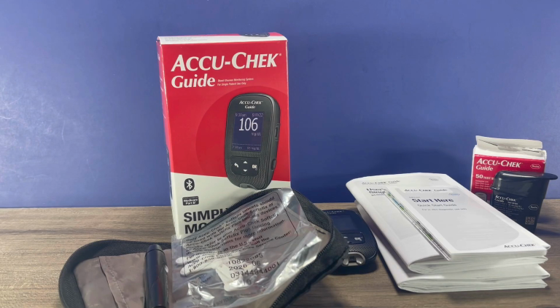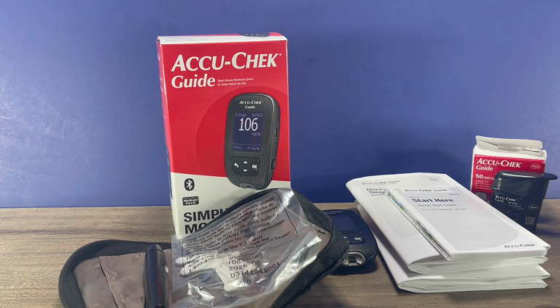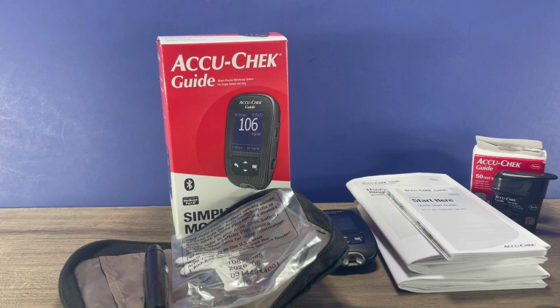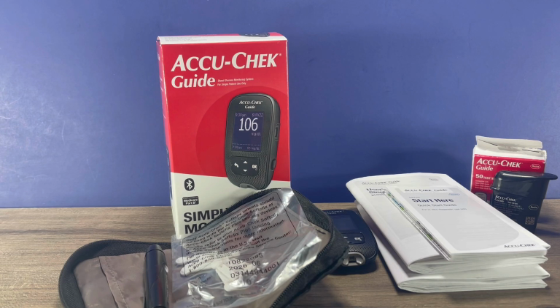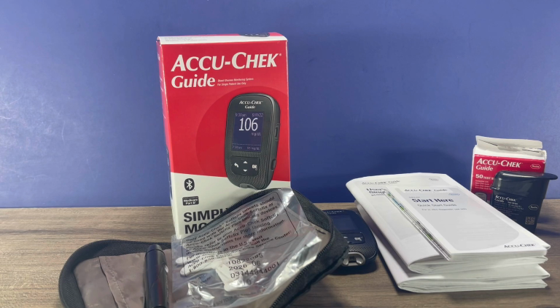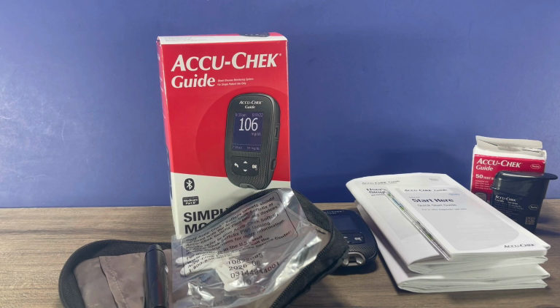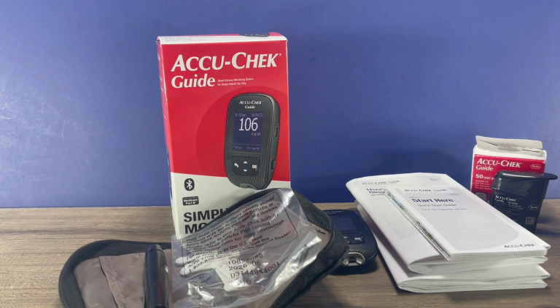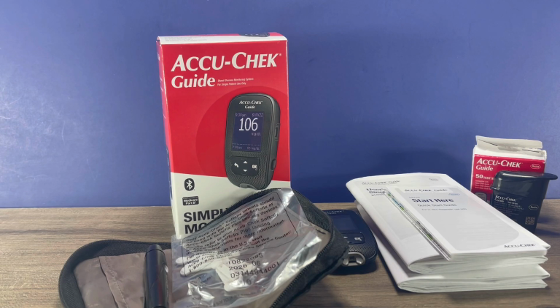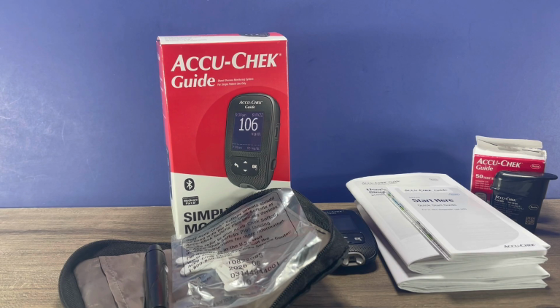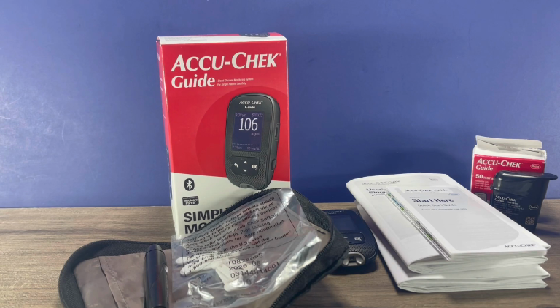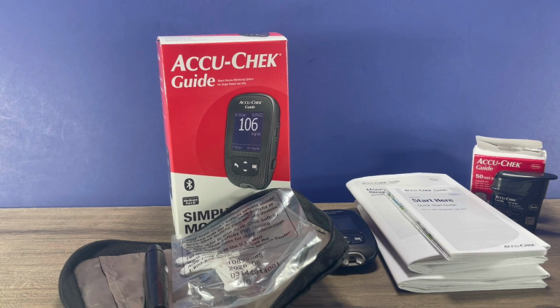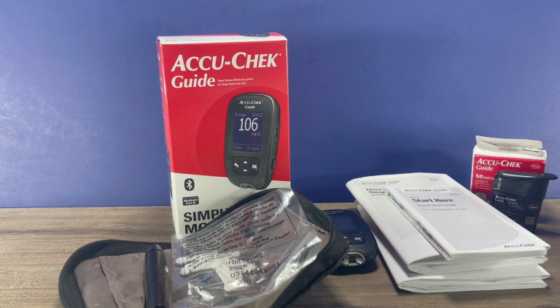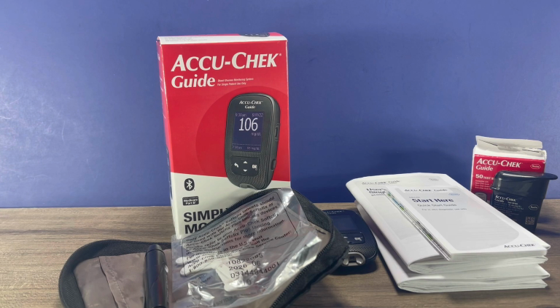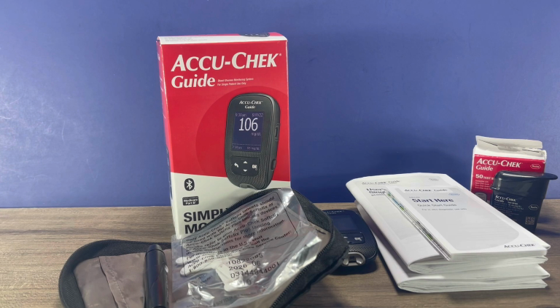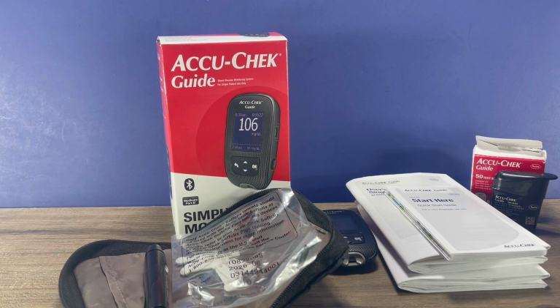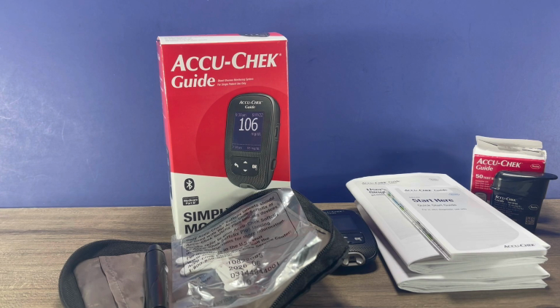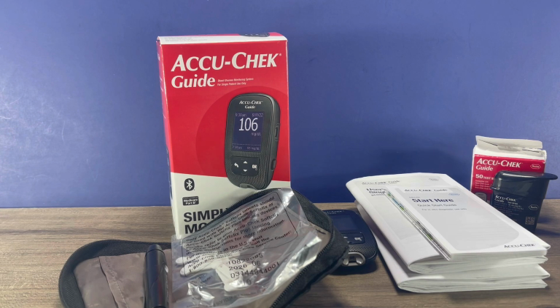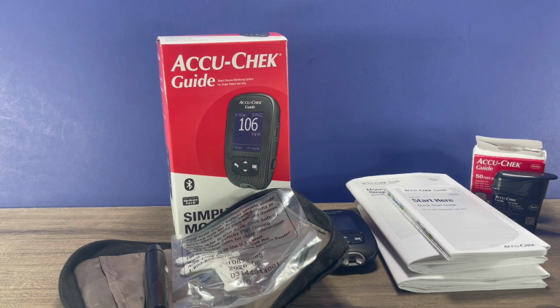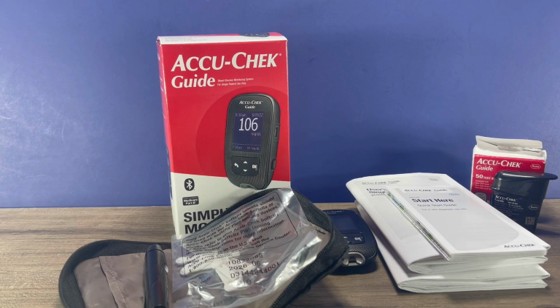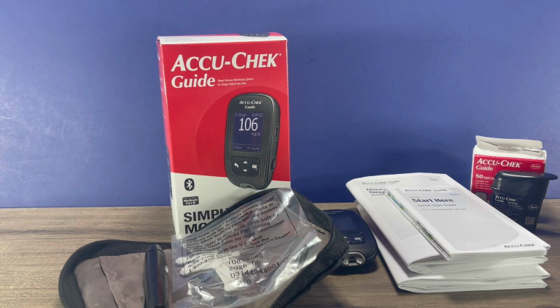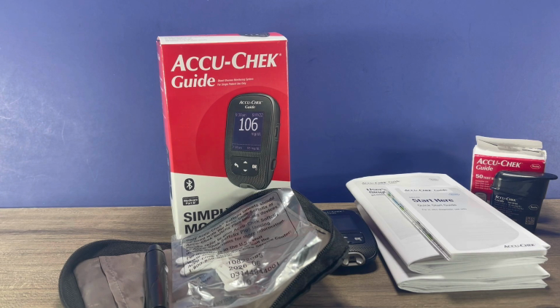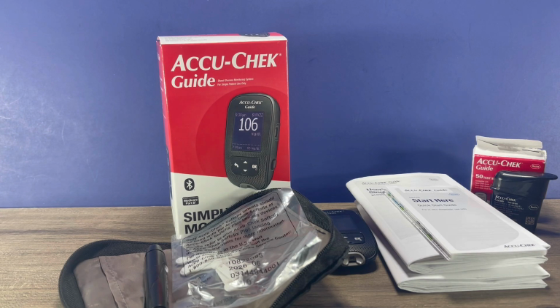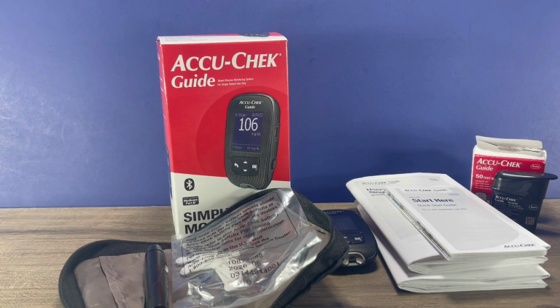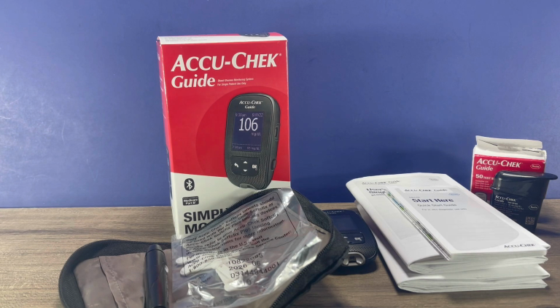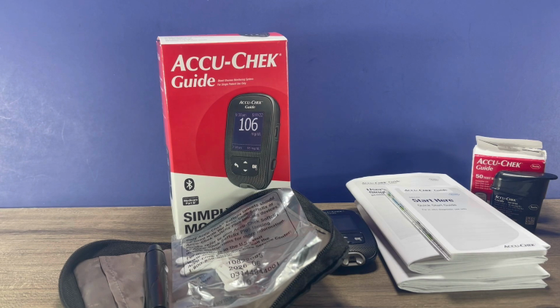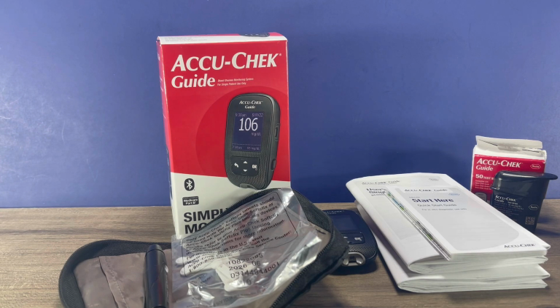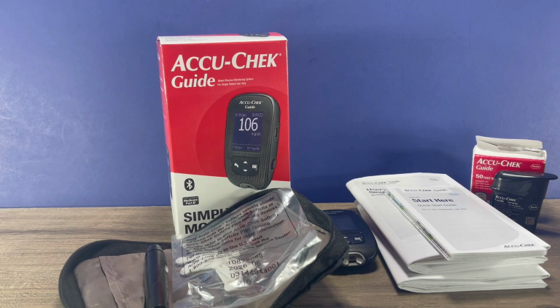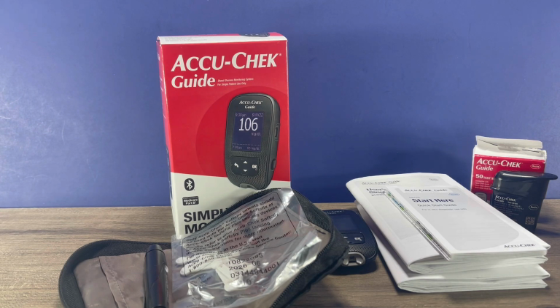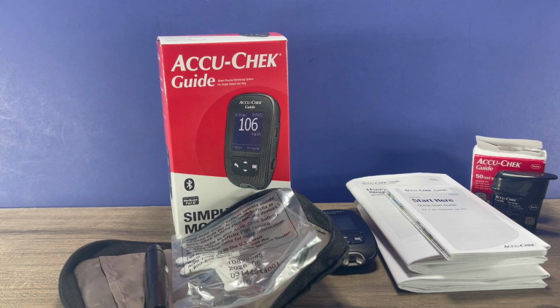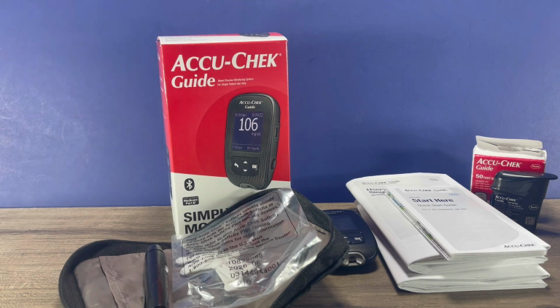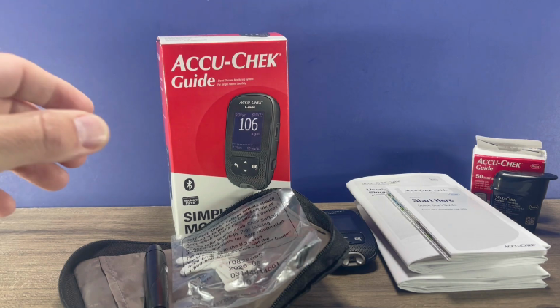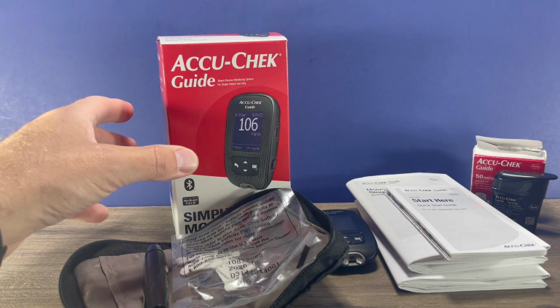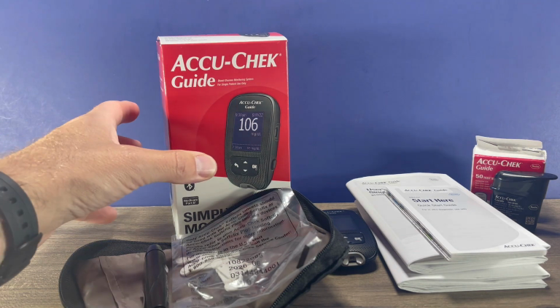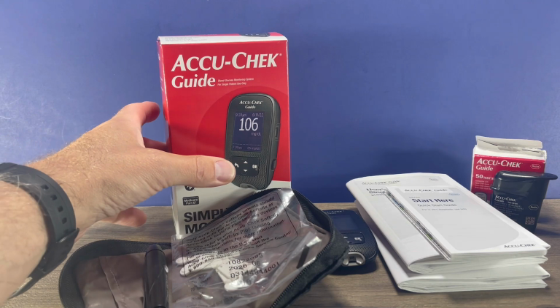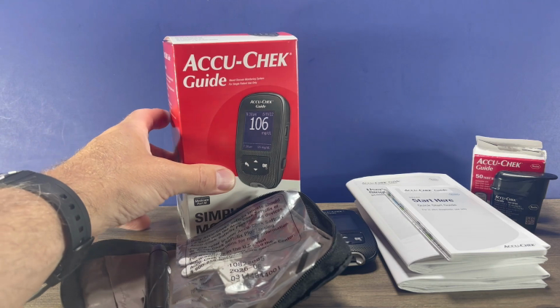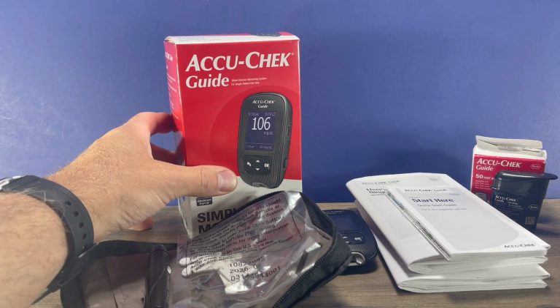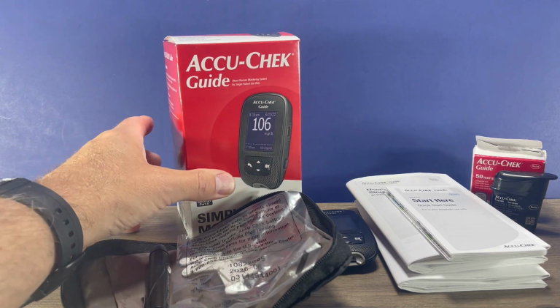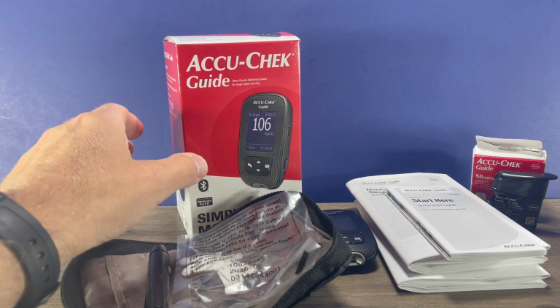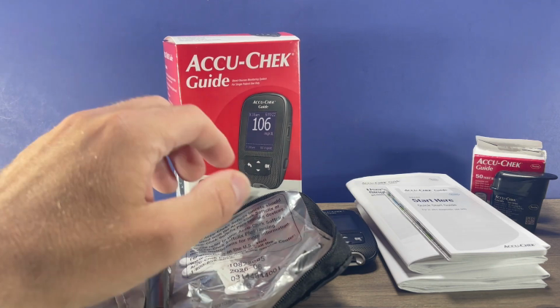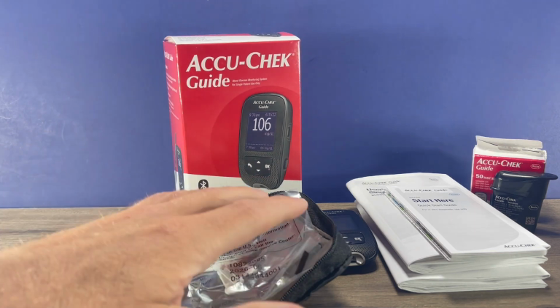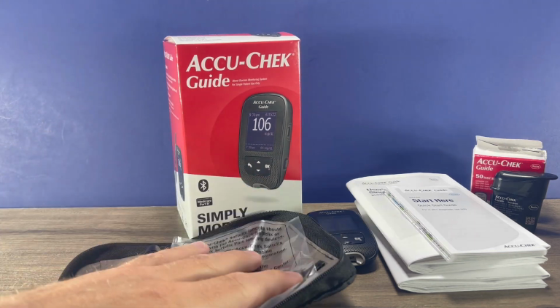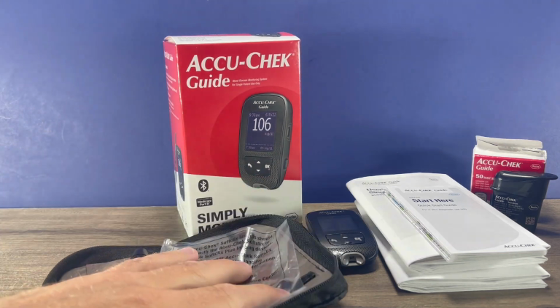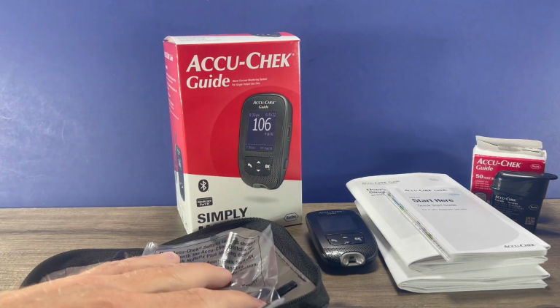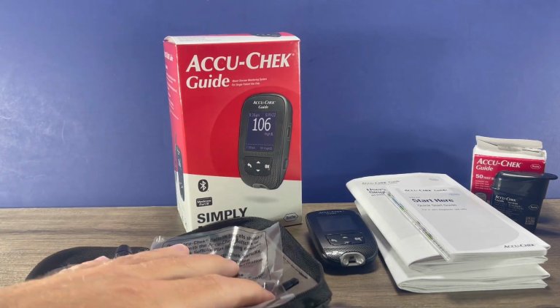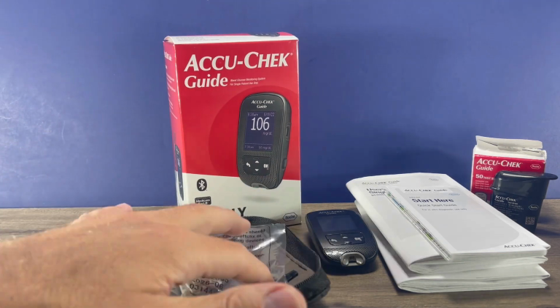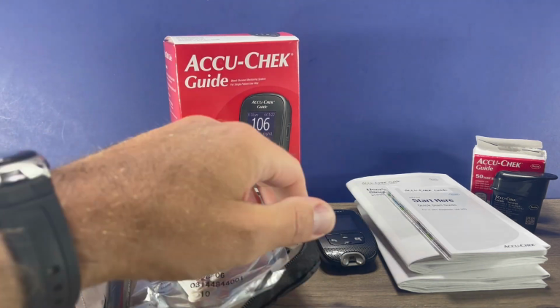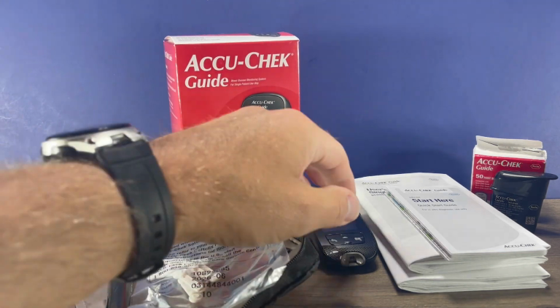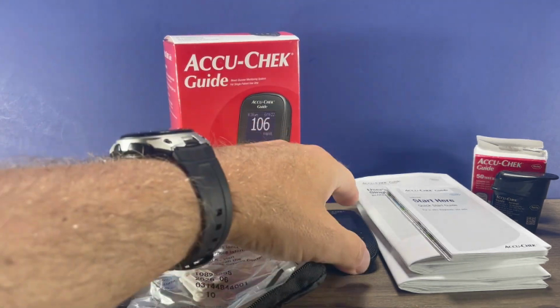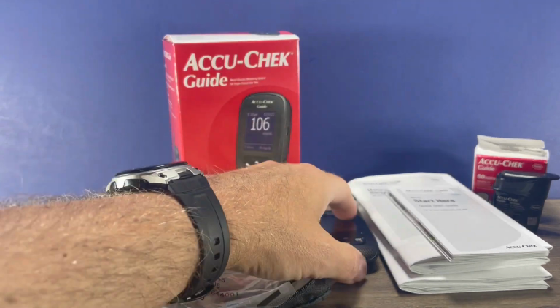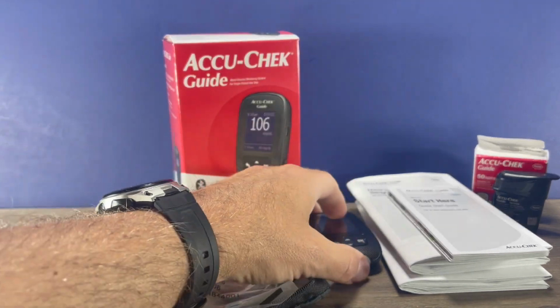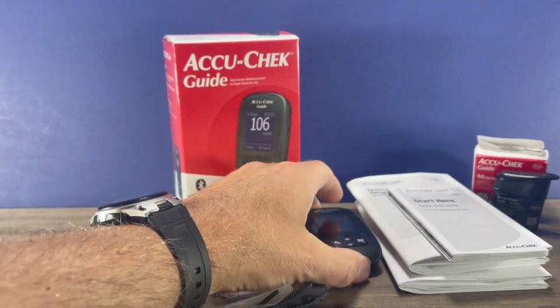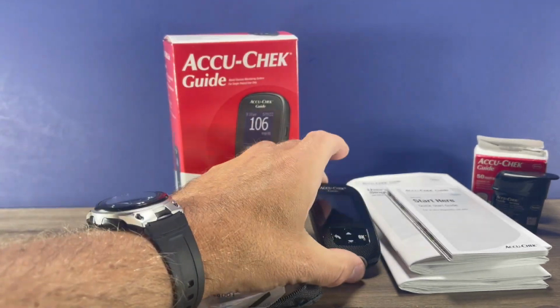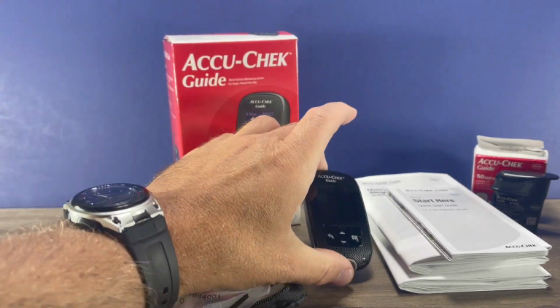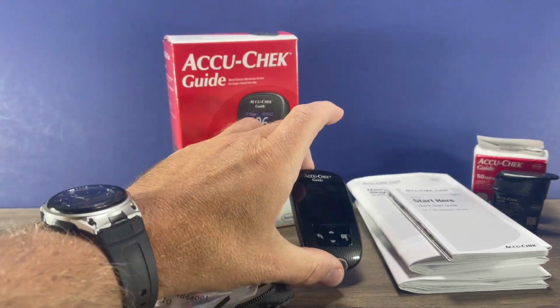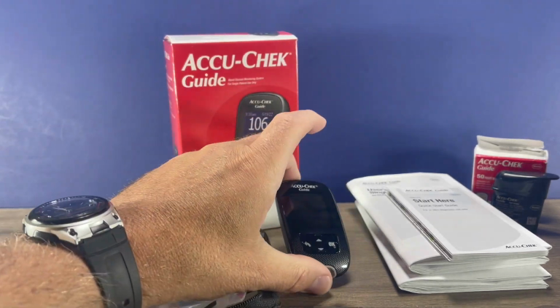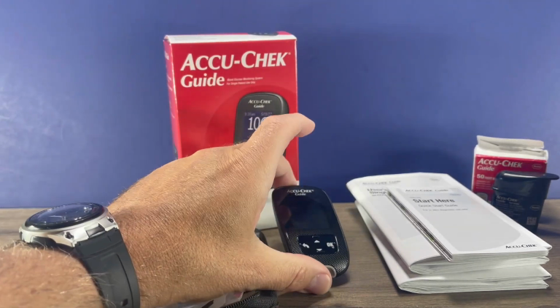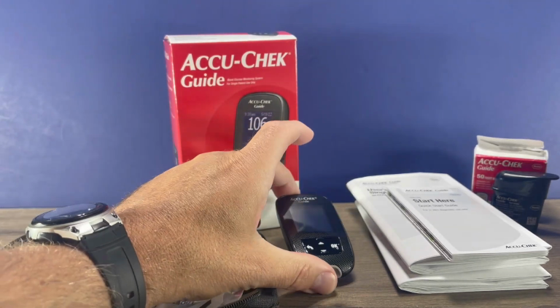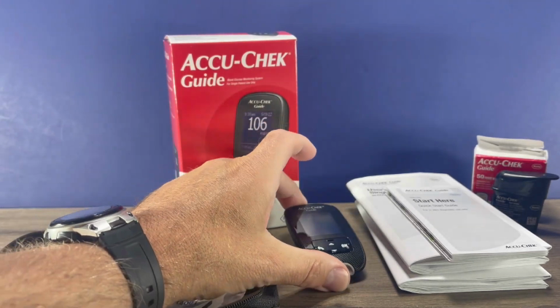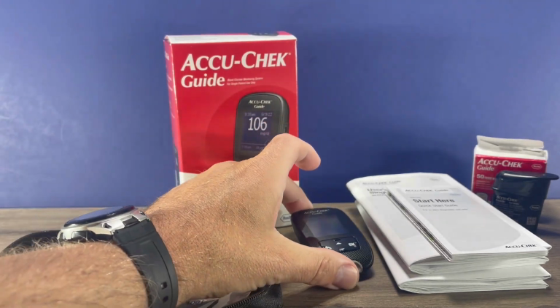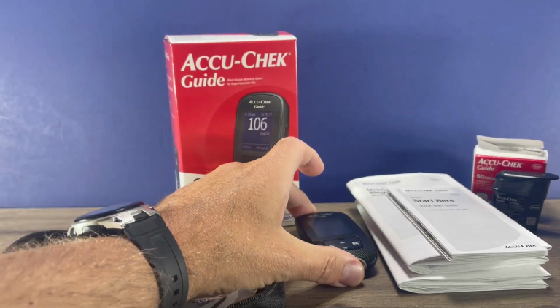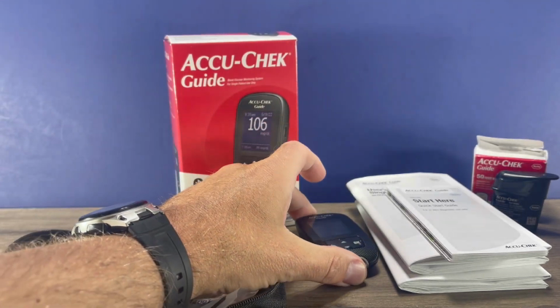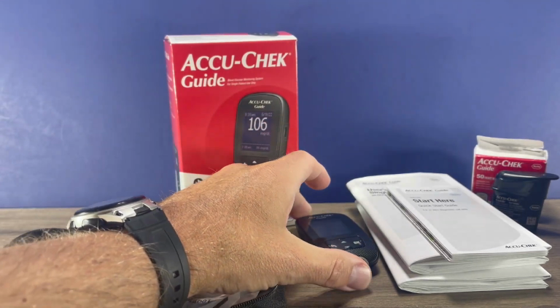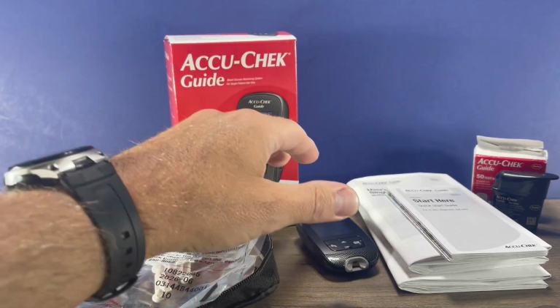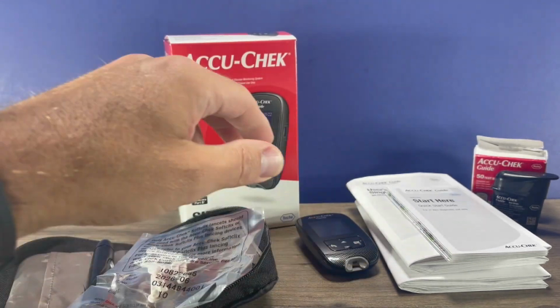Hi, this is Josh, pharmacist with Learn Blood Sugar Testing. I'm going to take a look at the AccuCheck Guide and show you how to set up and use this glucose meter.